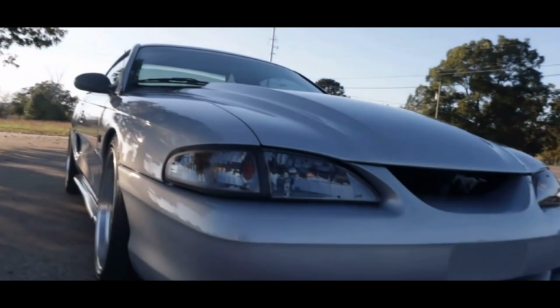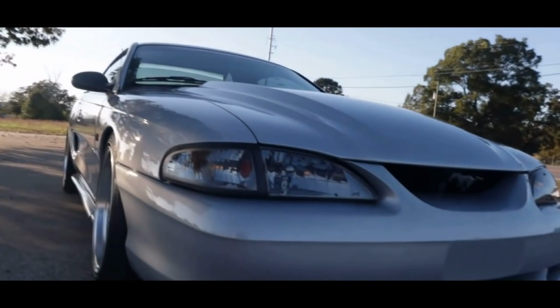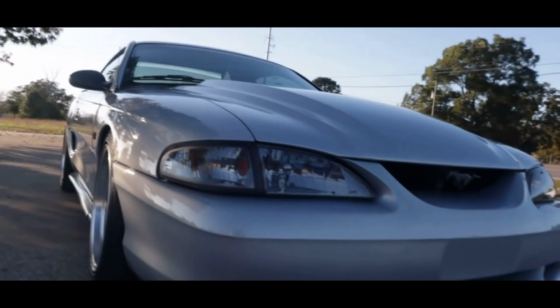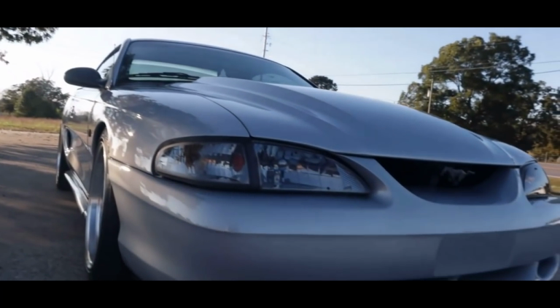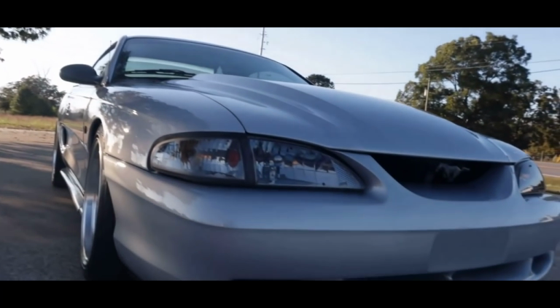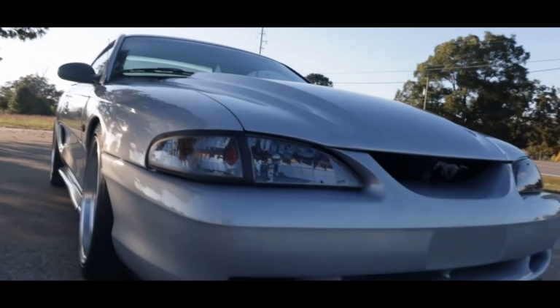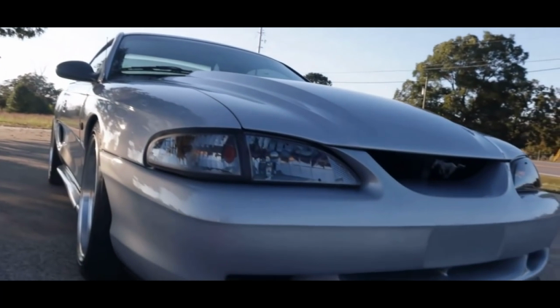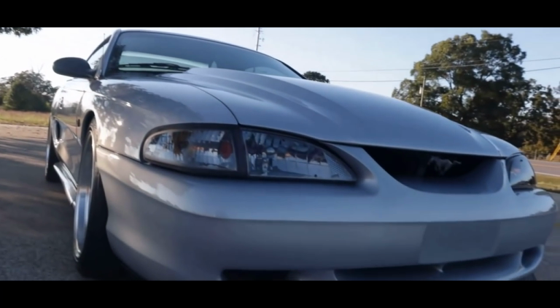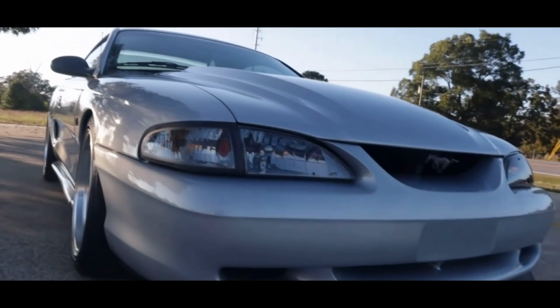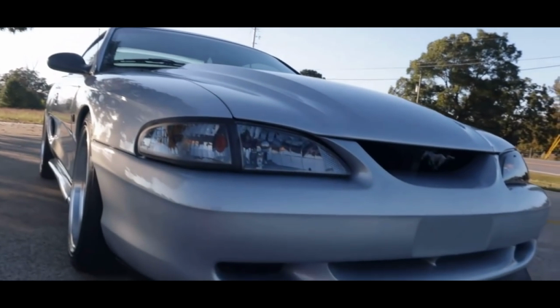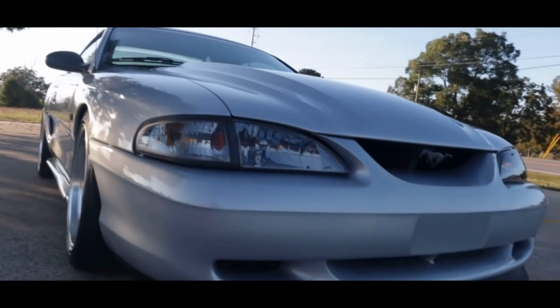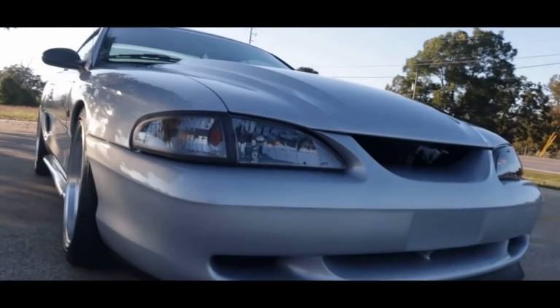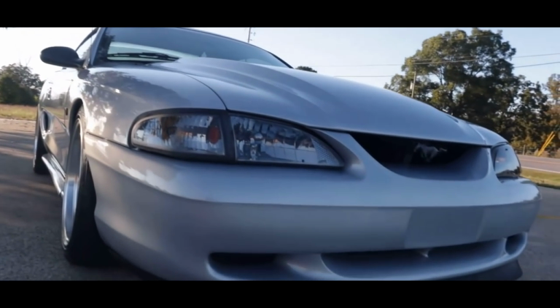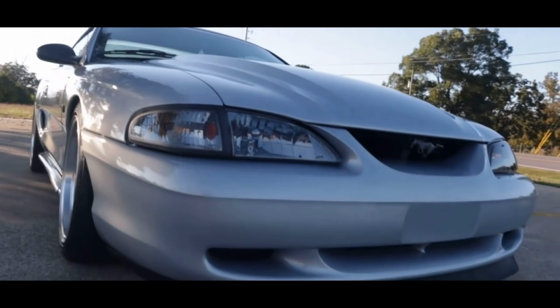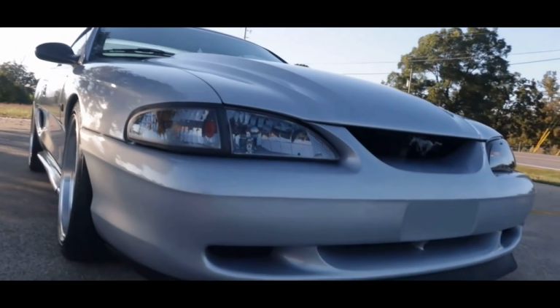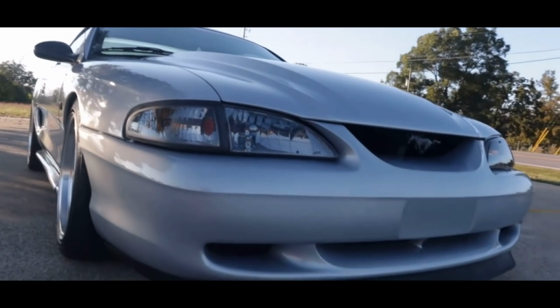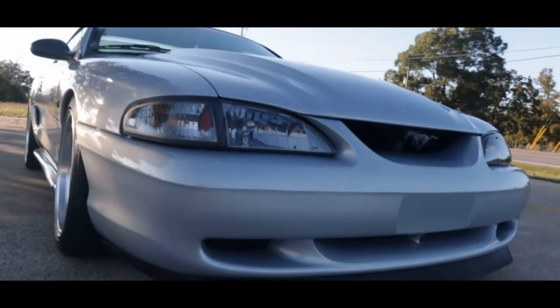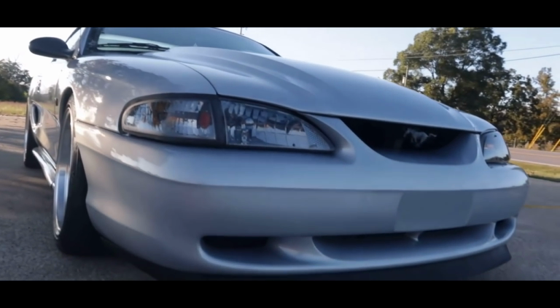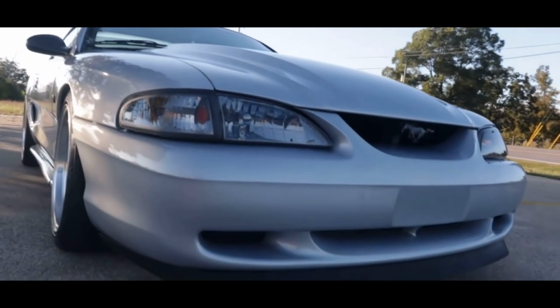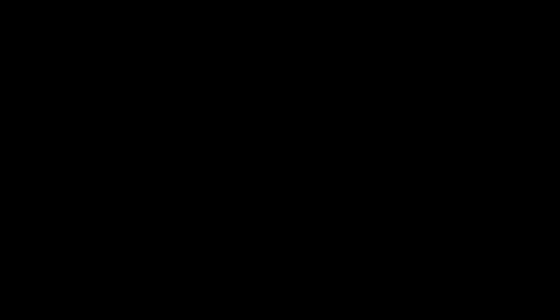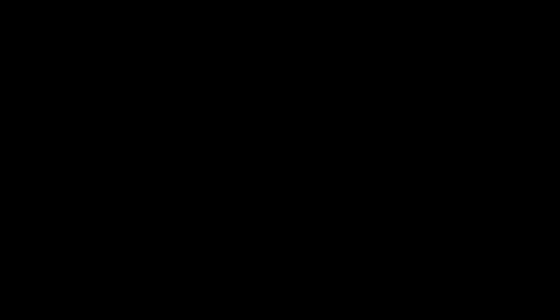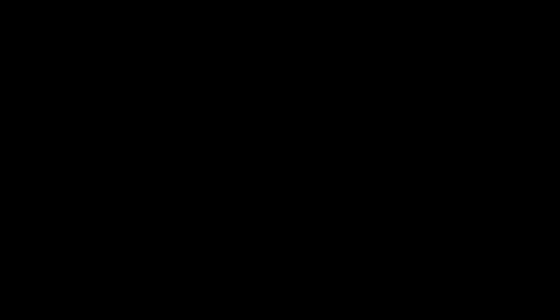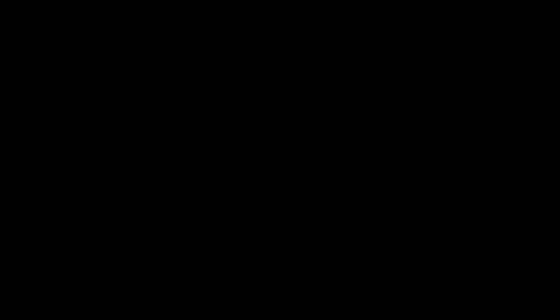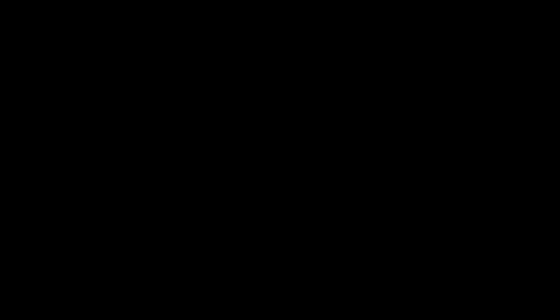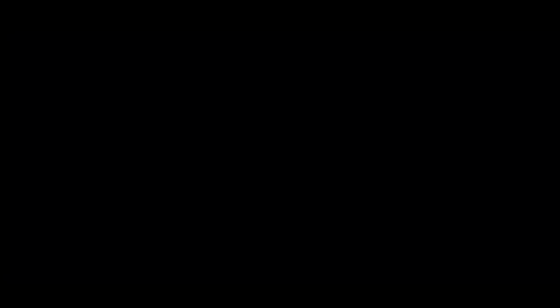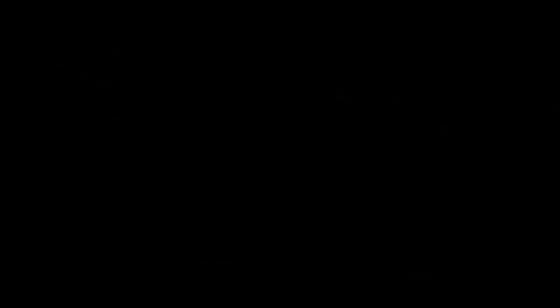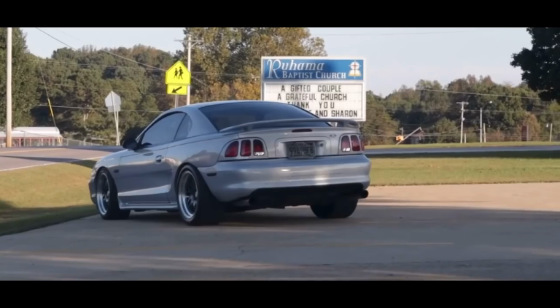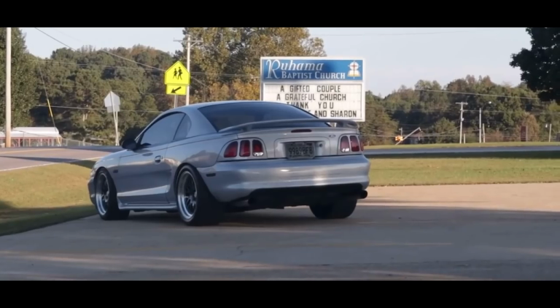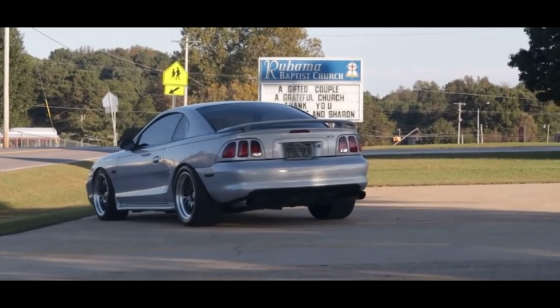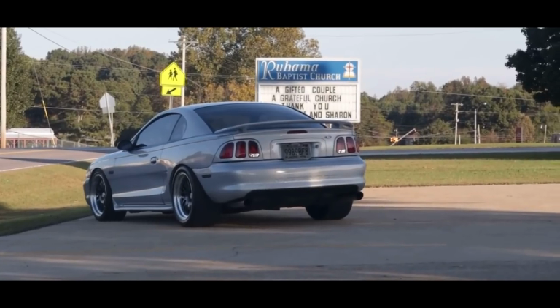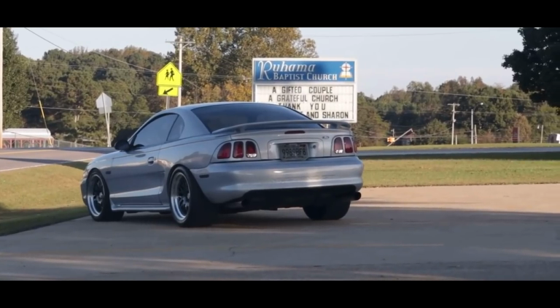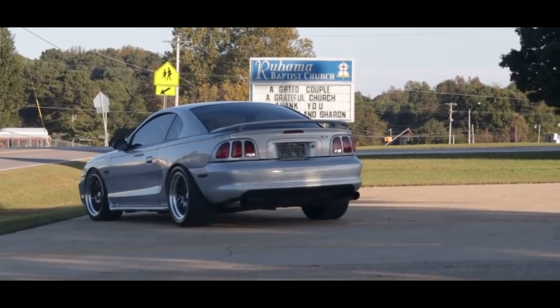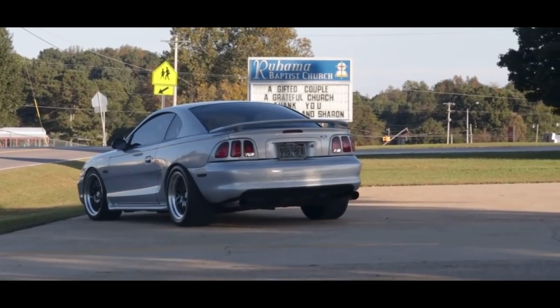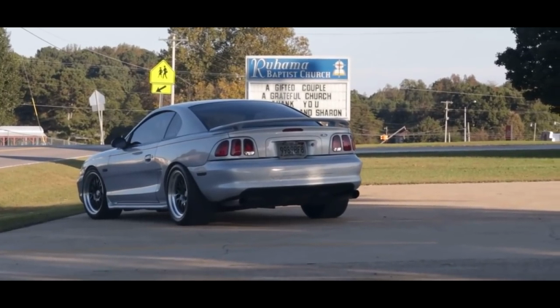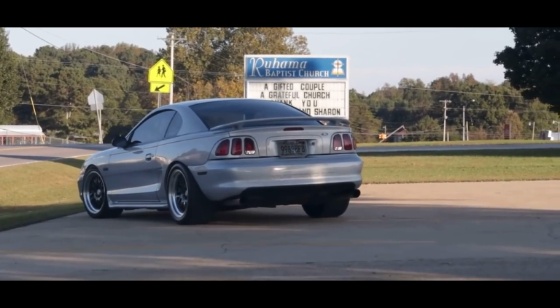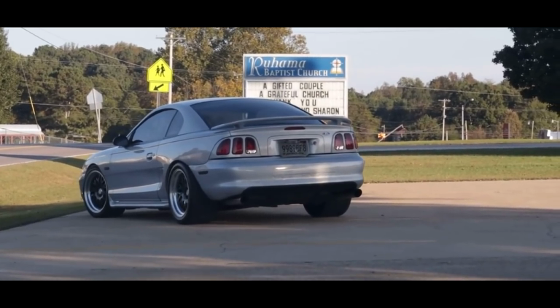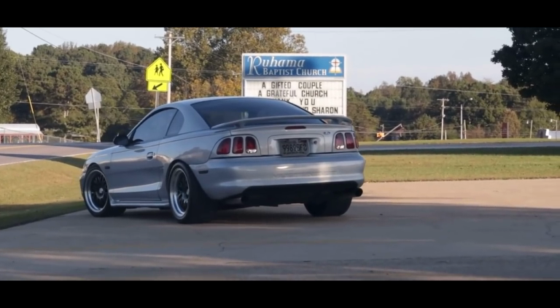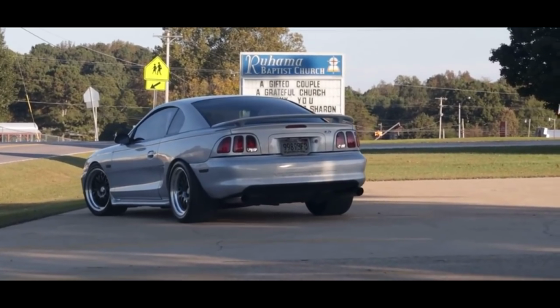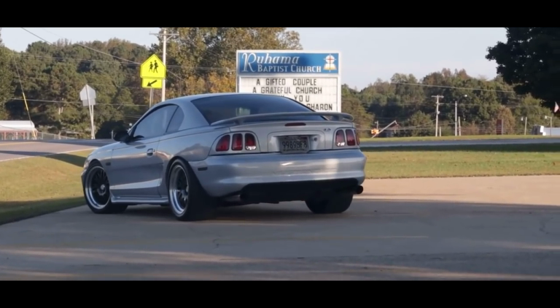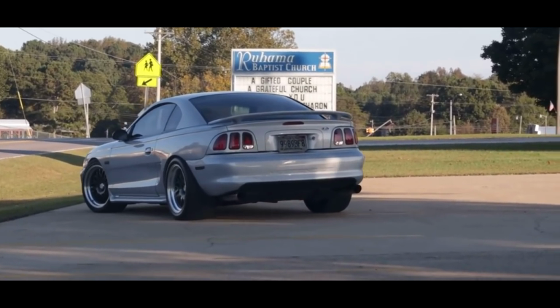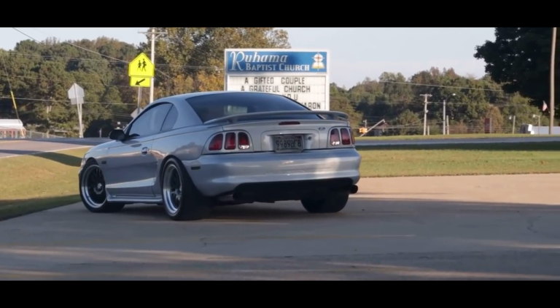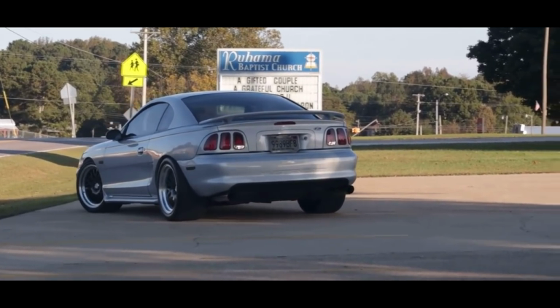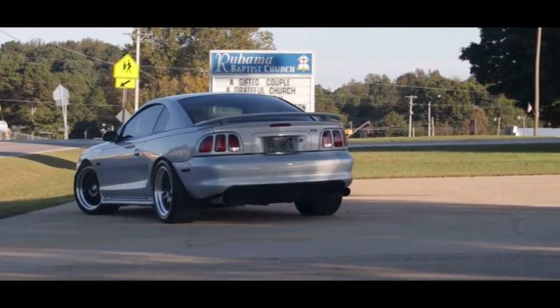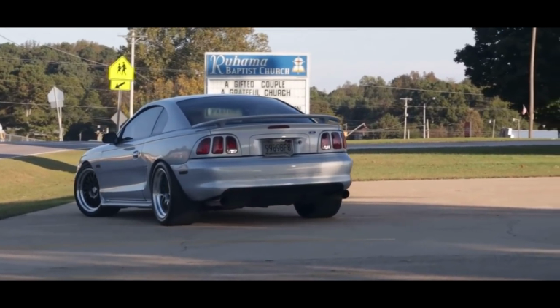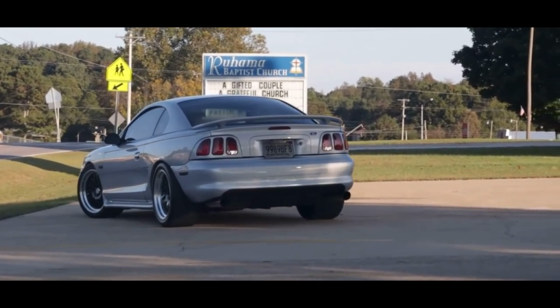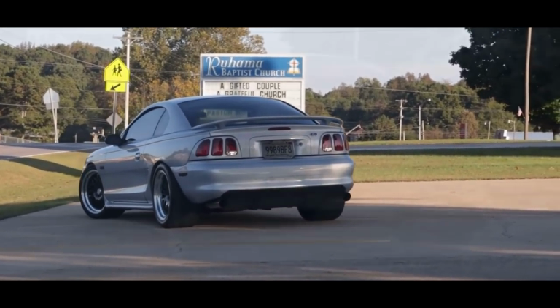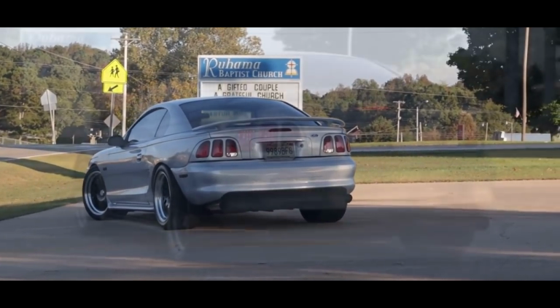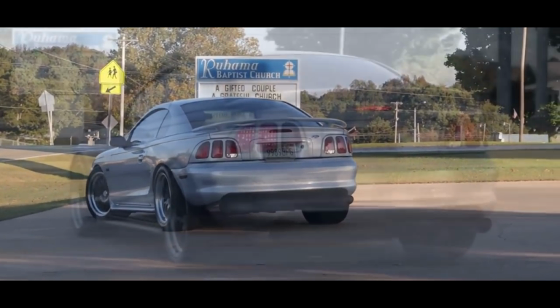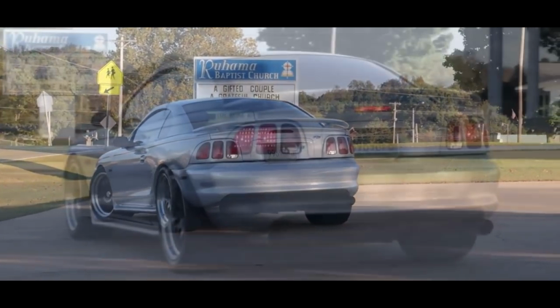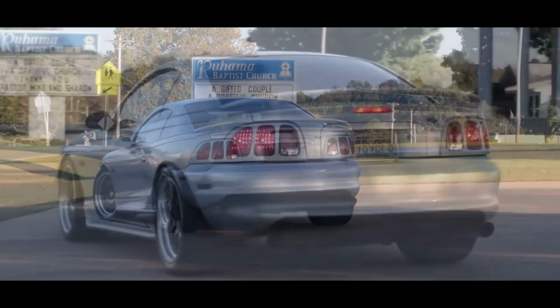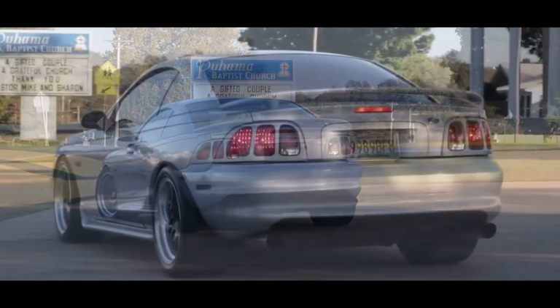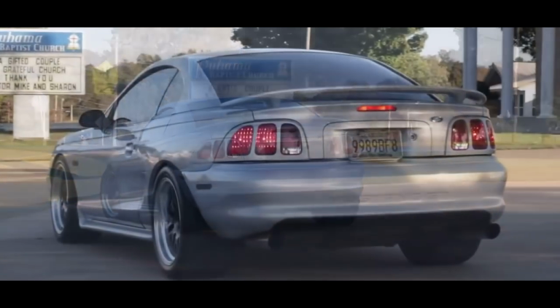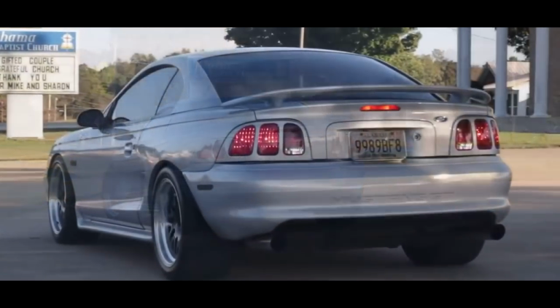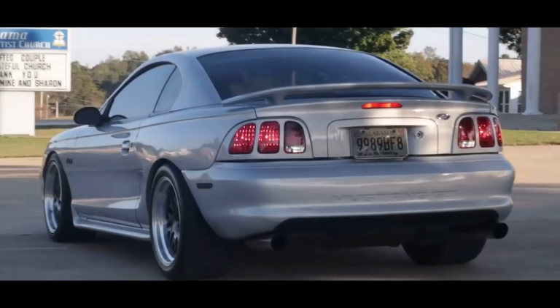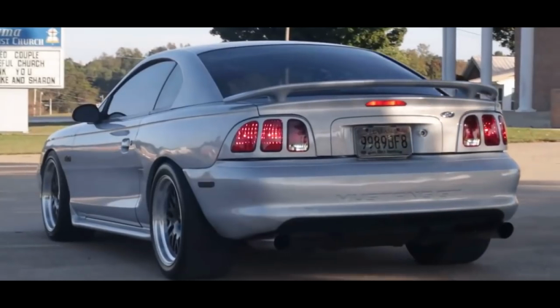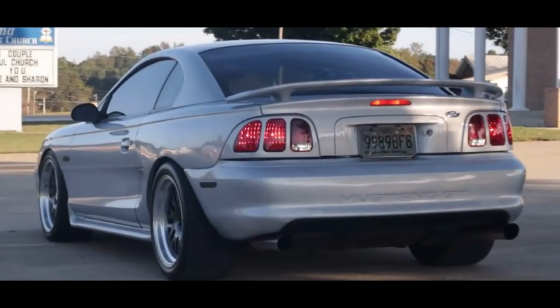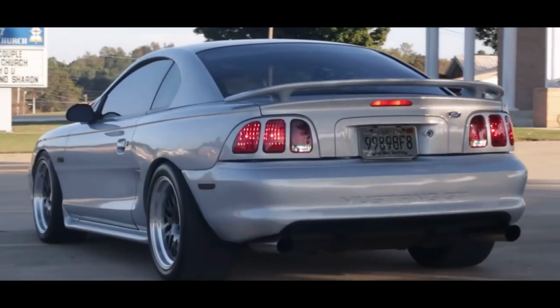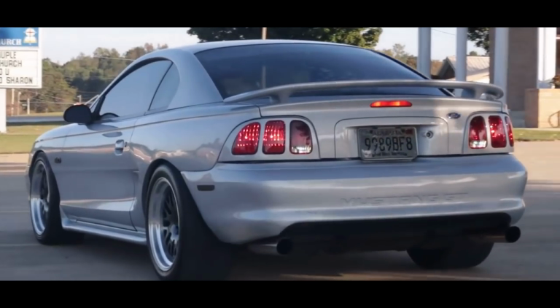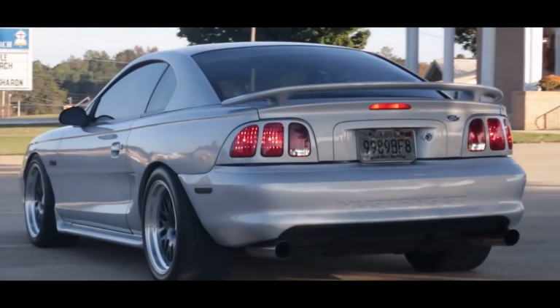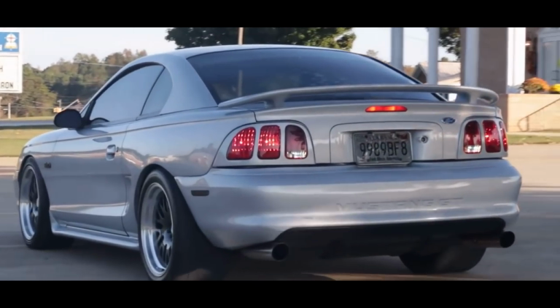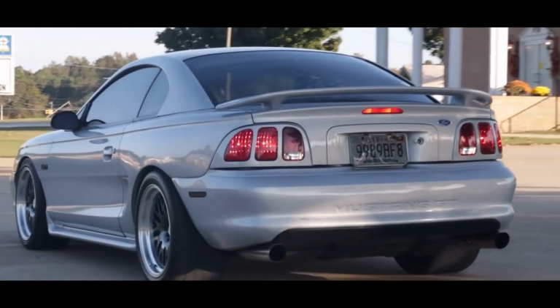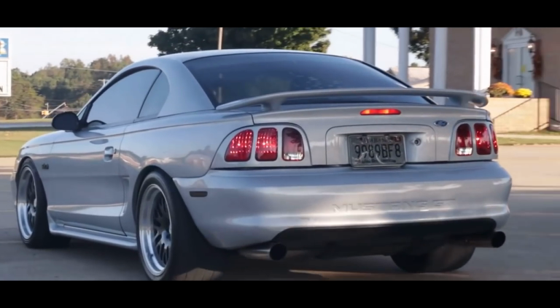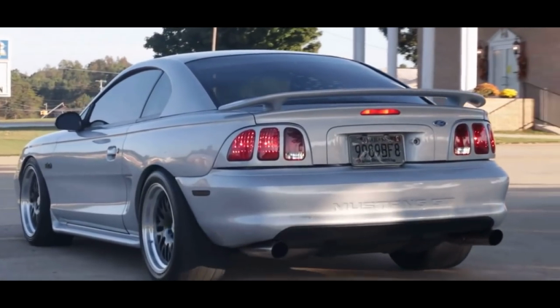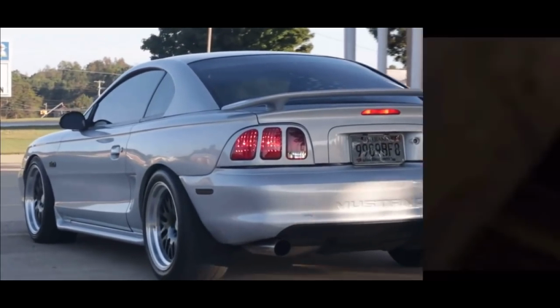I absolutely love that about the SN95 and New Edge Mustangs — yes, they are still a muscle car at heart with that roaring V8, but they can do sports car things. Every muscle car before them was strictly a straight-line speed machine, and these cars were like, what's up? And they can drift, which is just kind of hilarious.